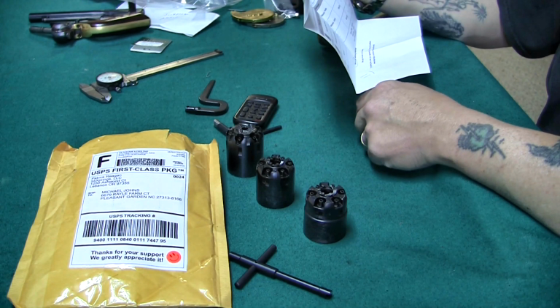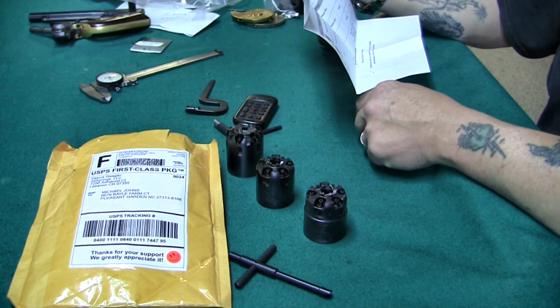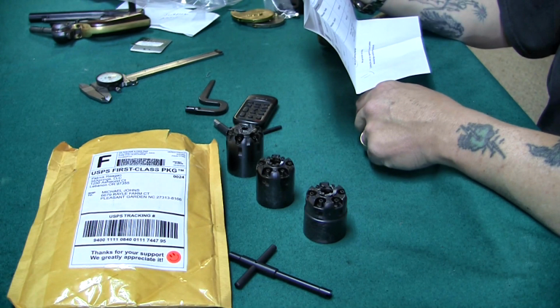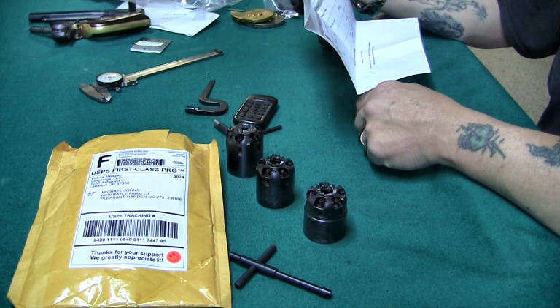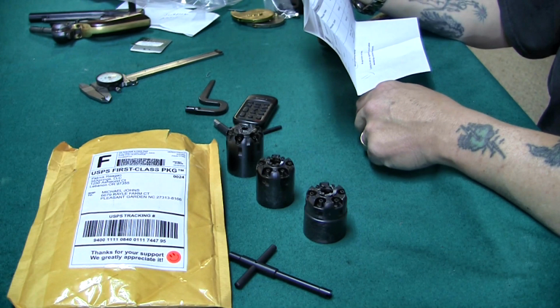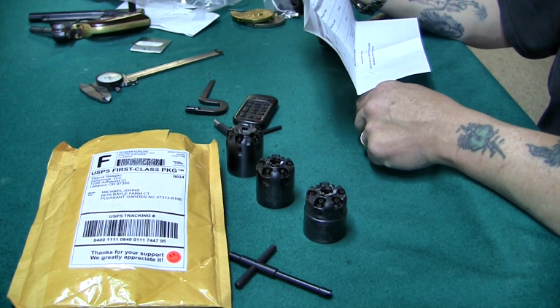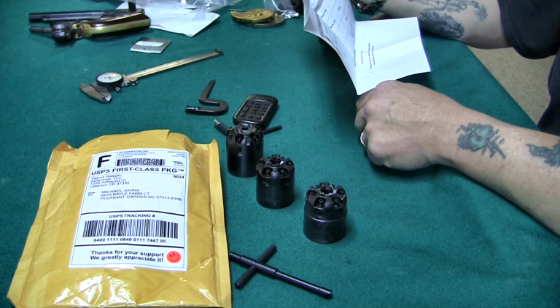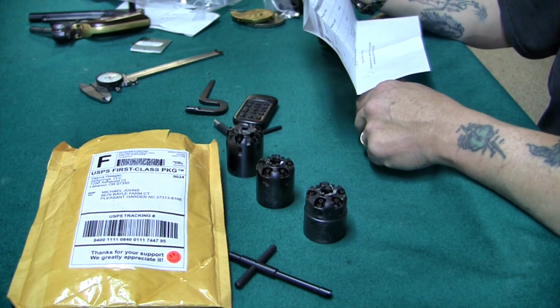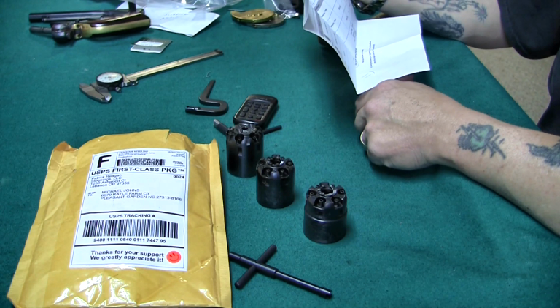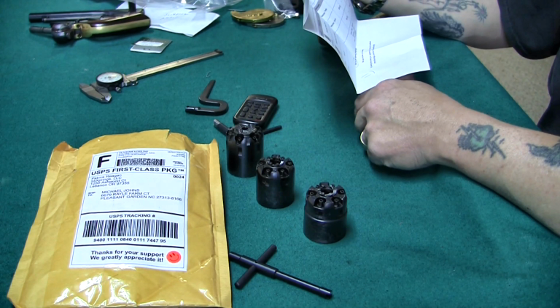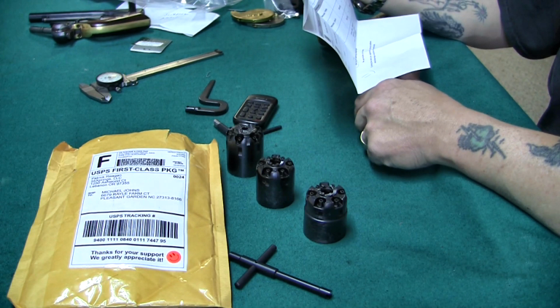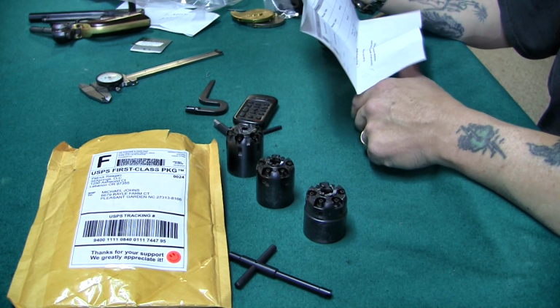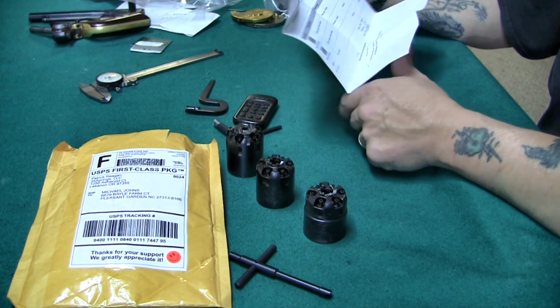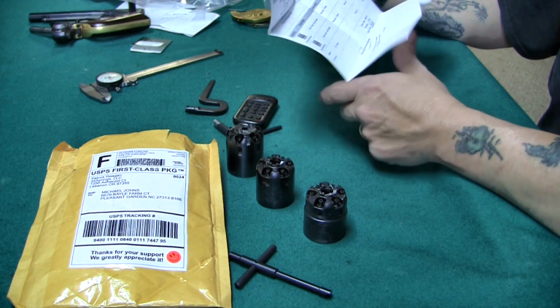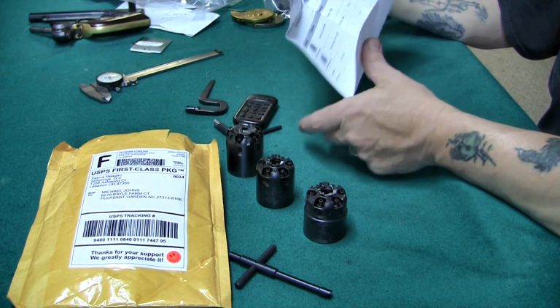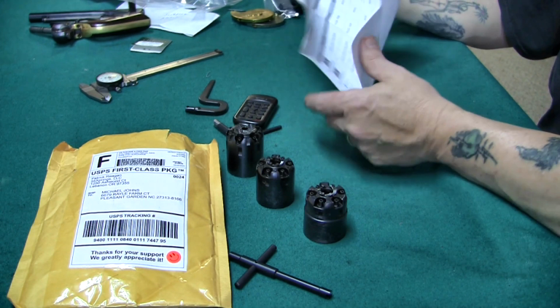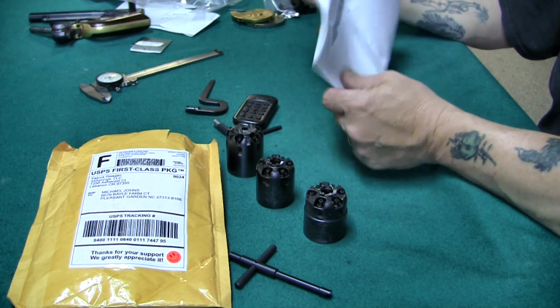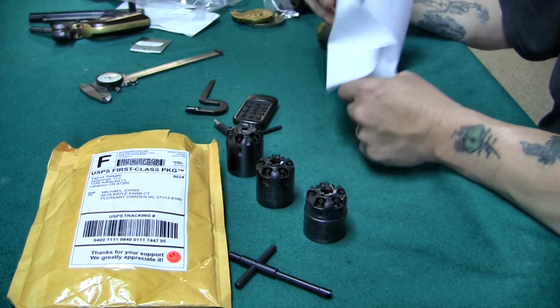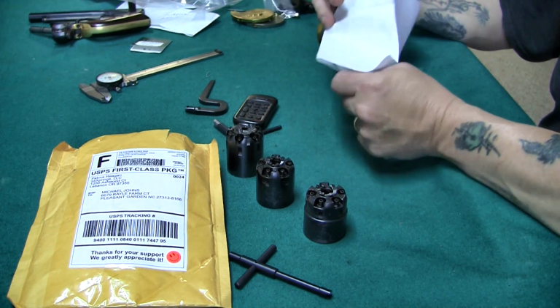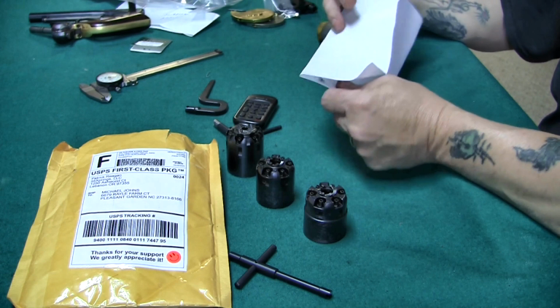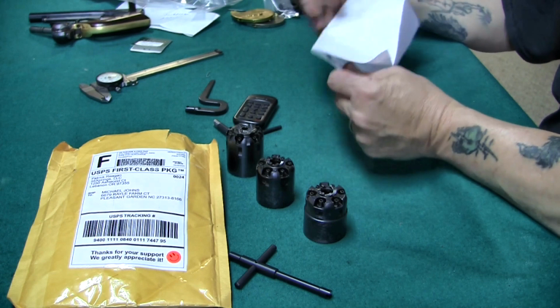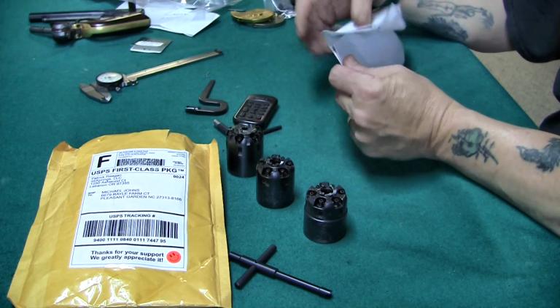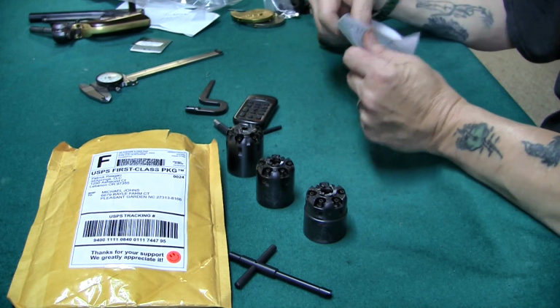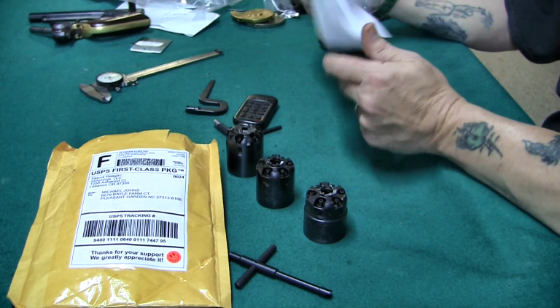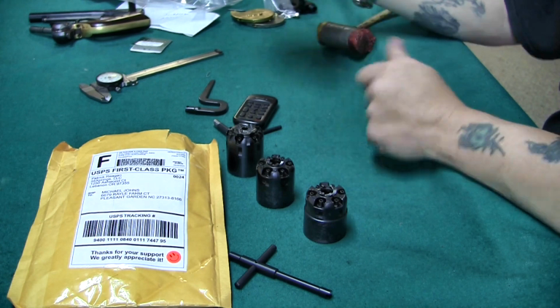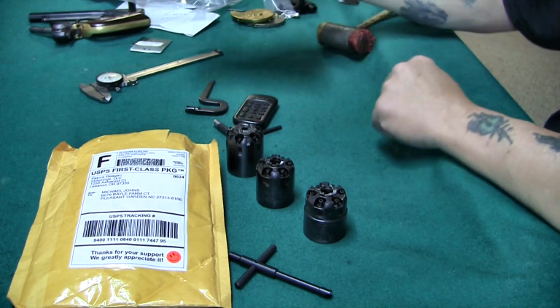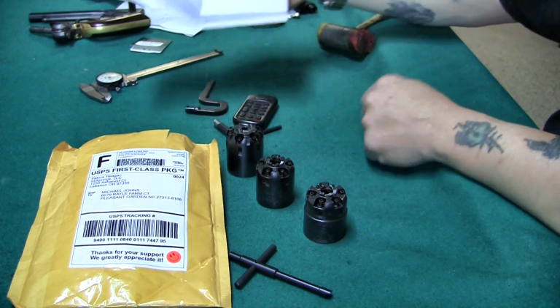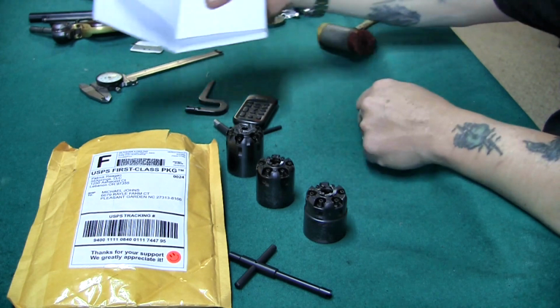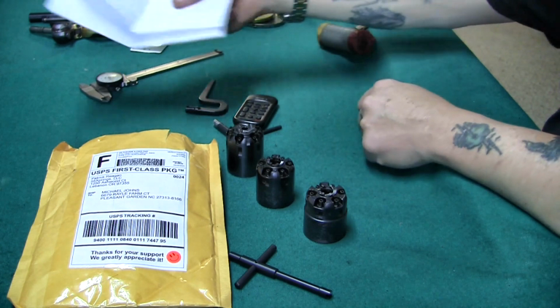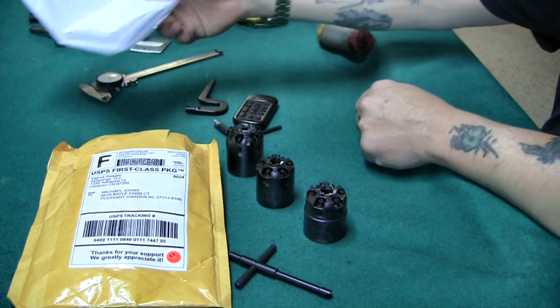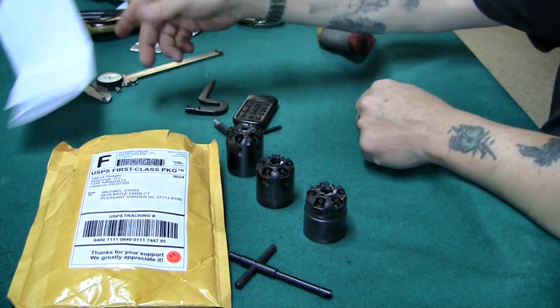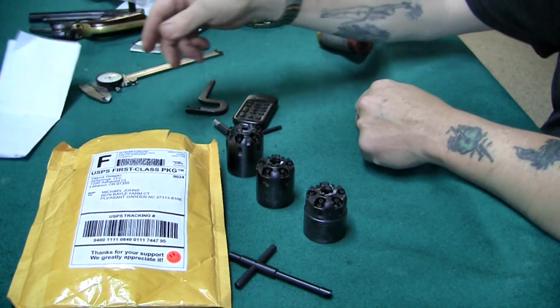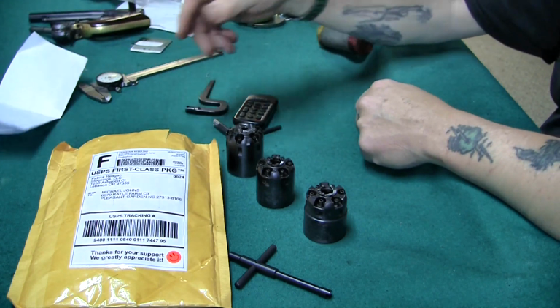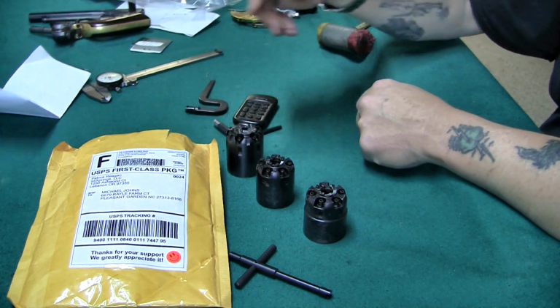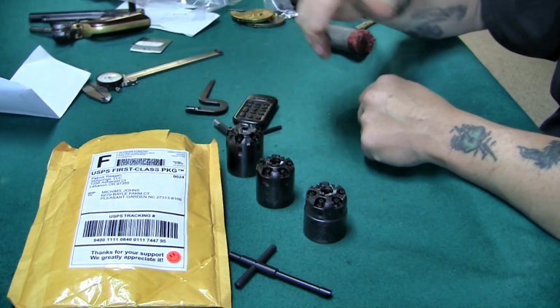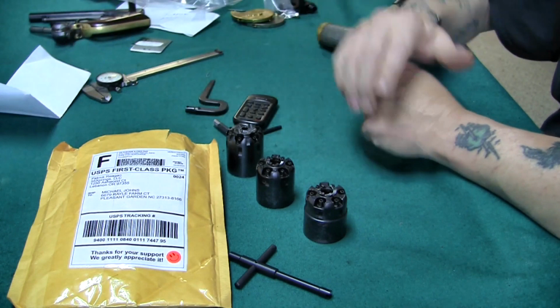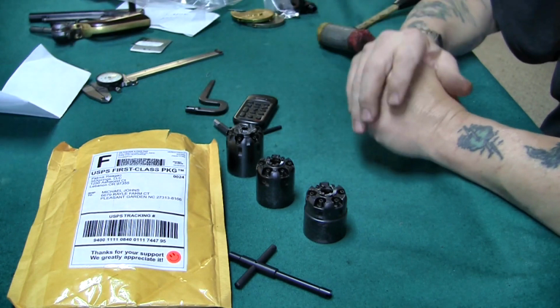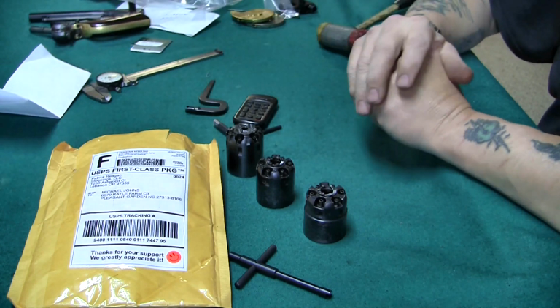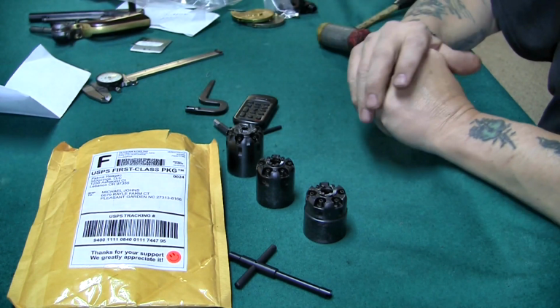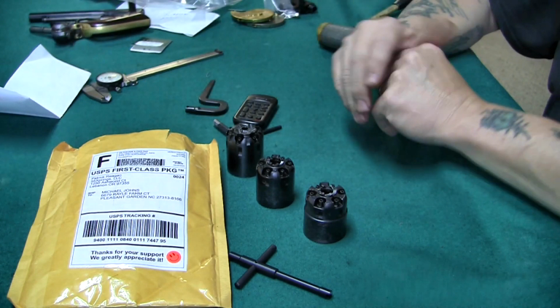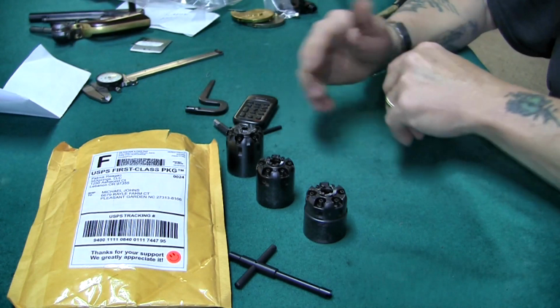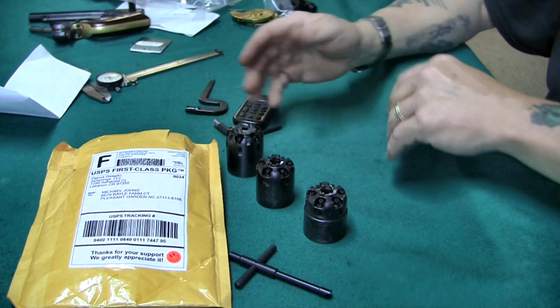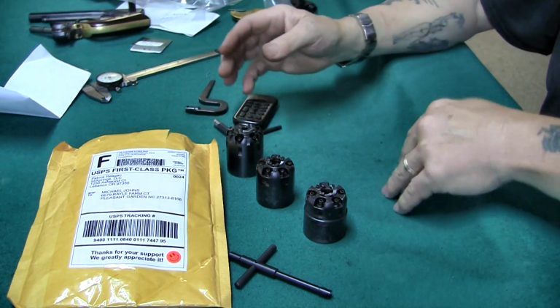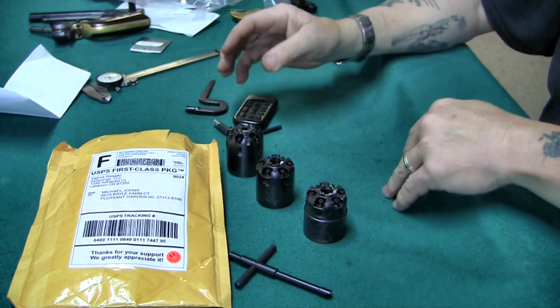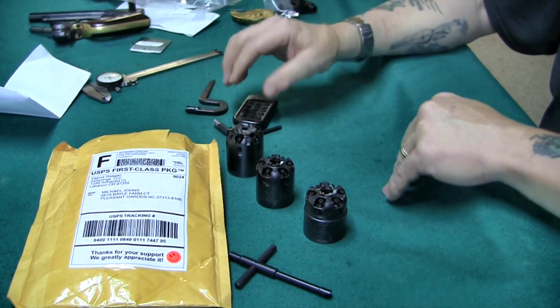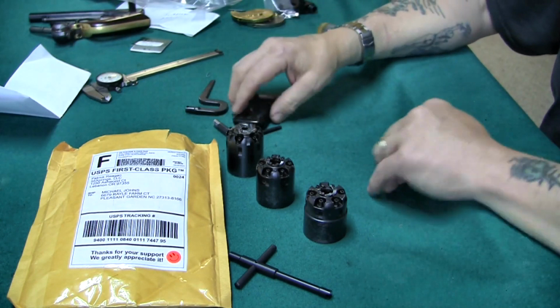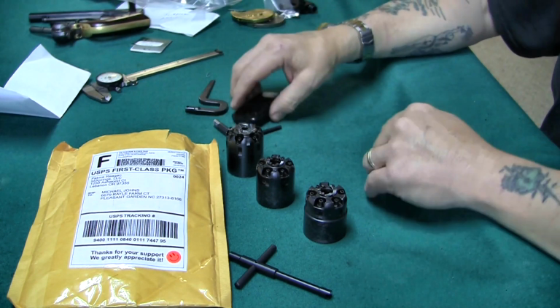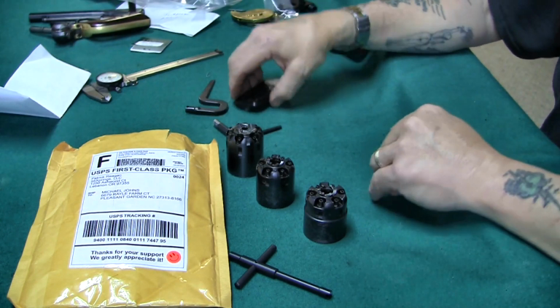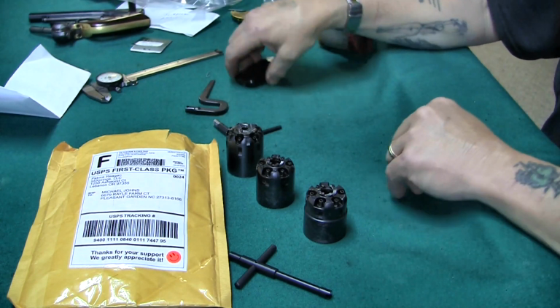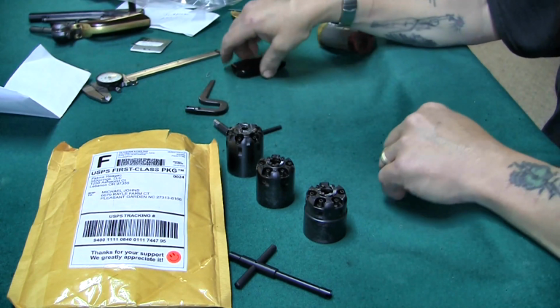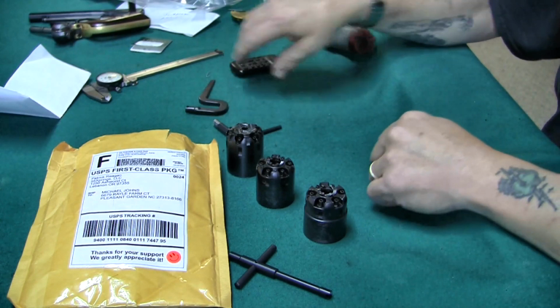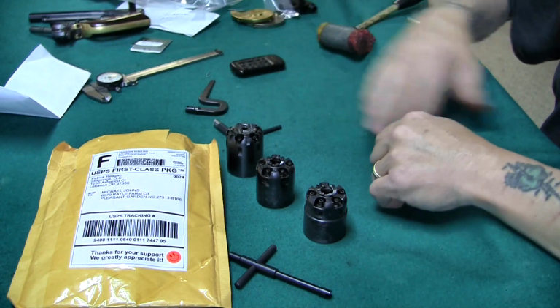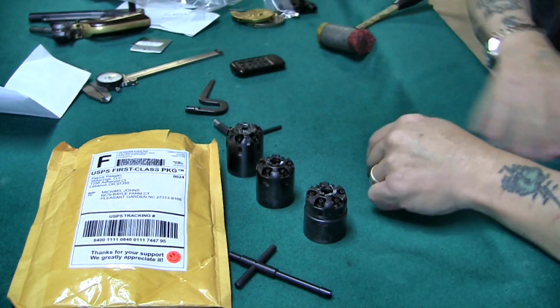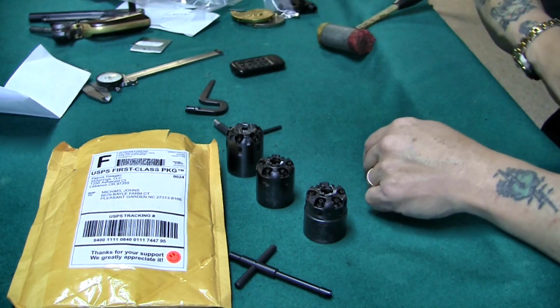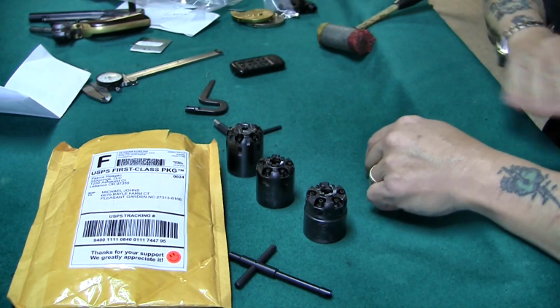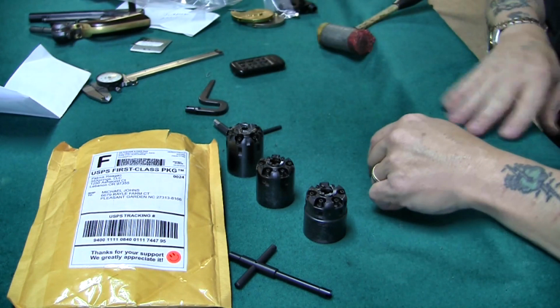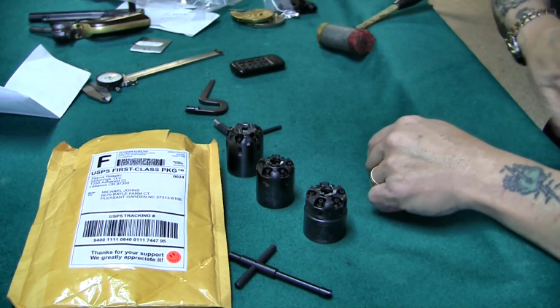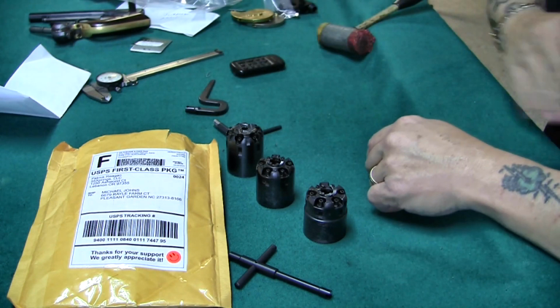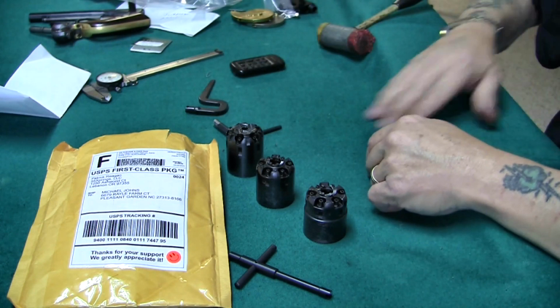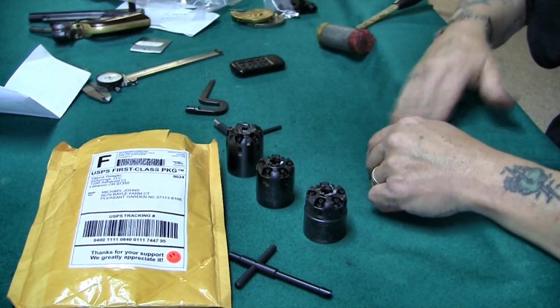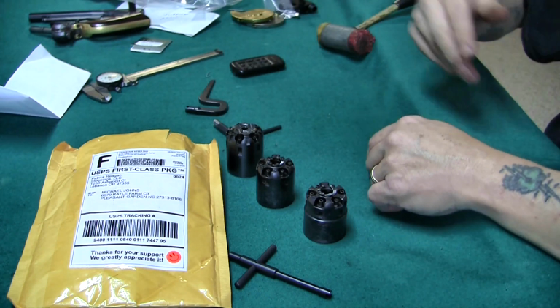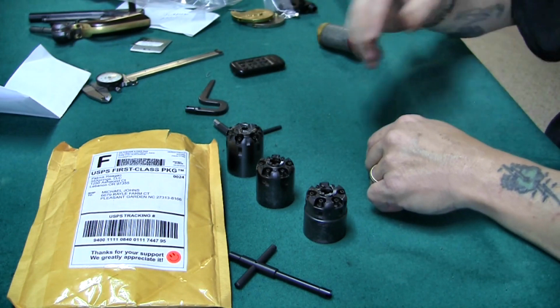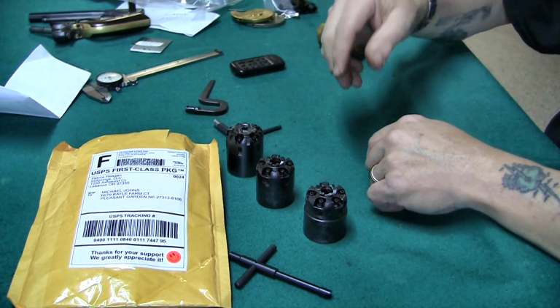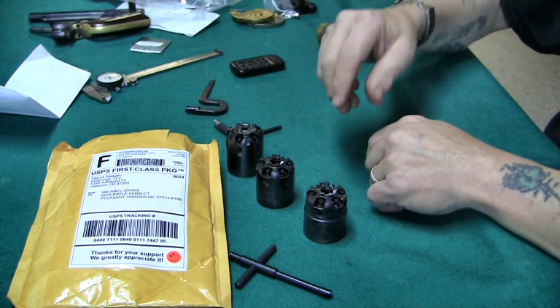So, Slick's wrench — it was a $24 item. Let's see if it was worth it.